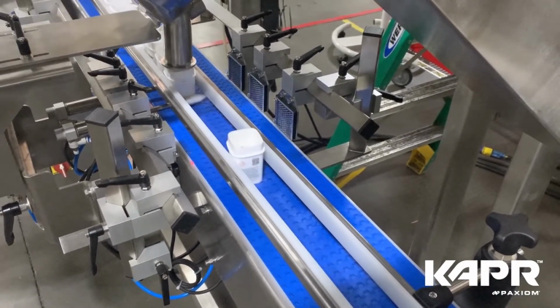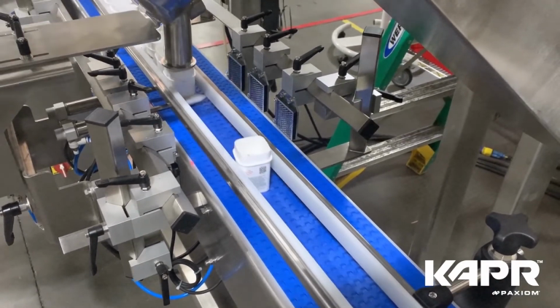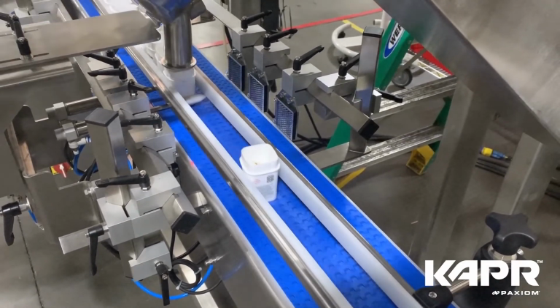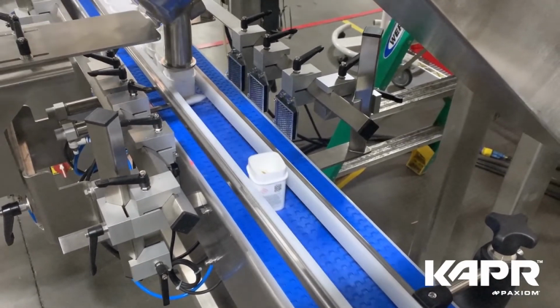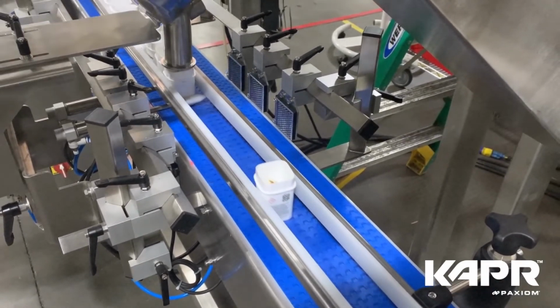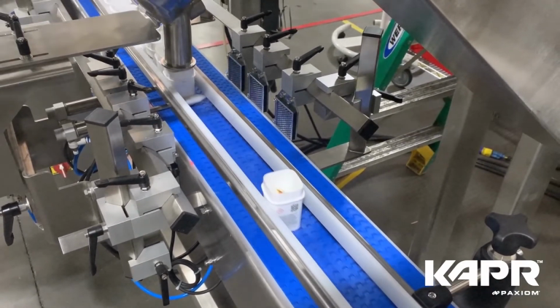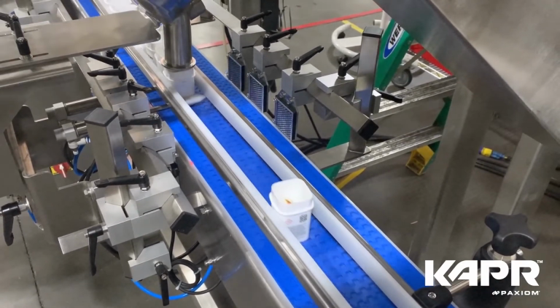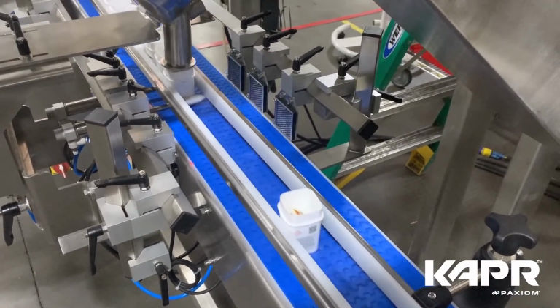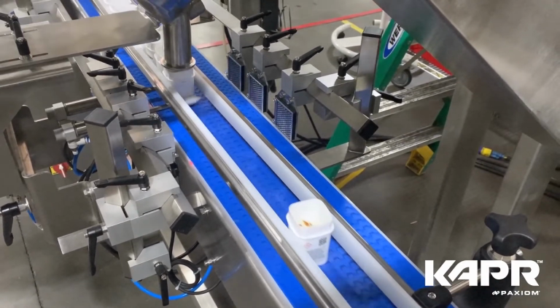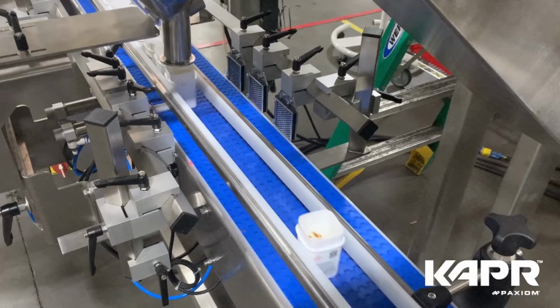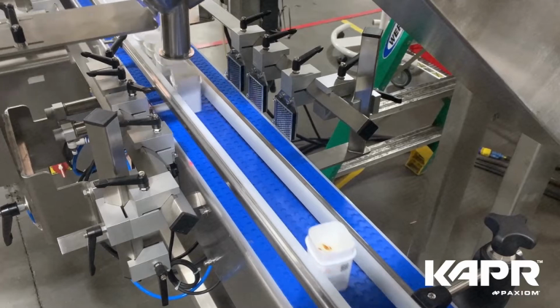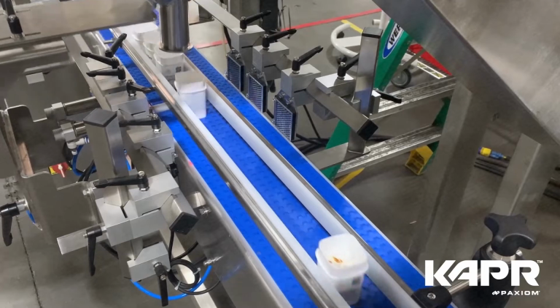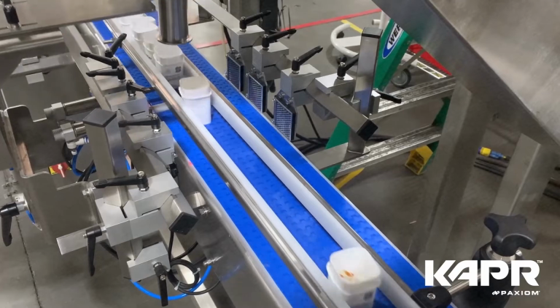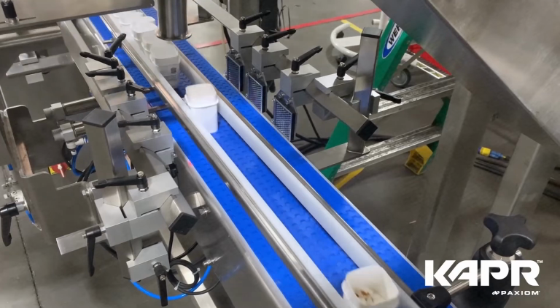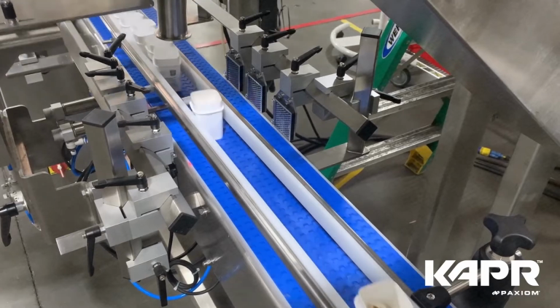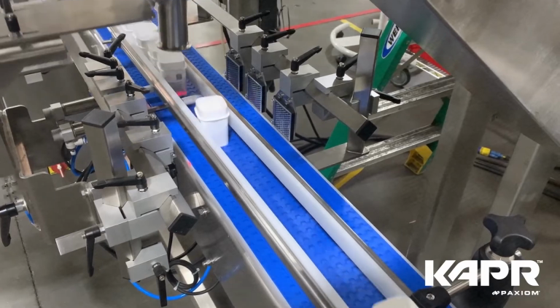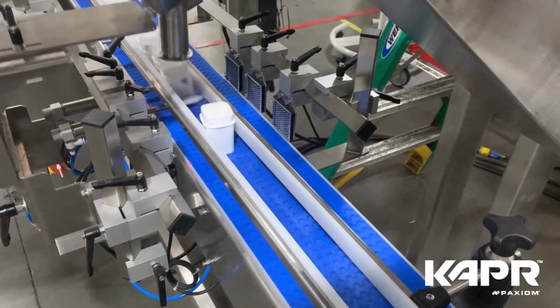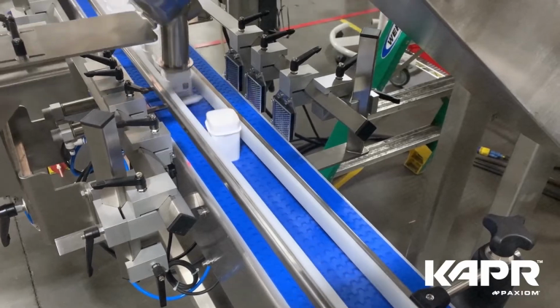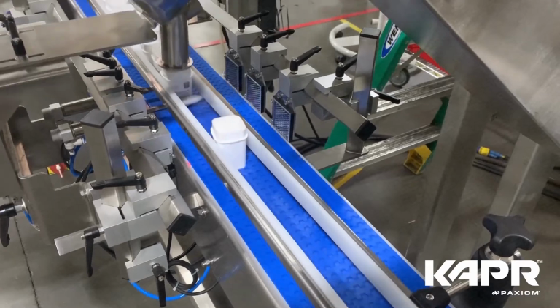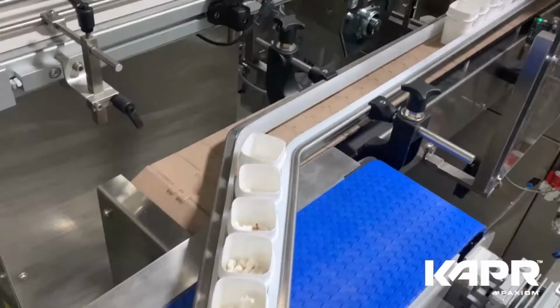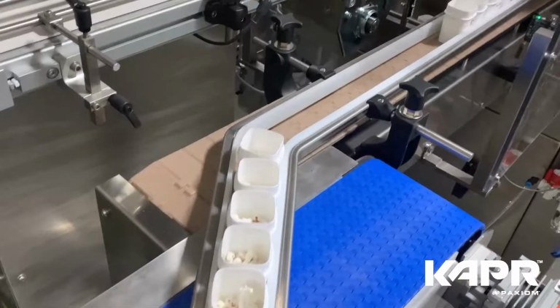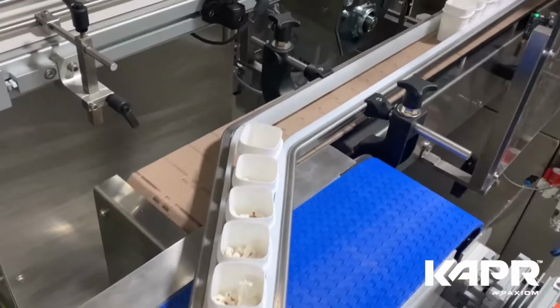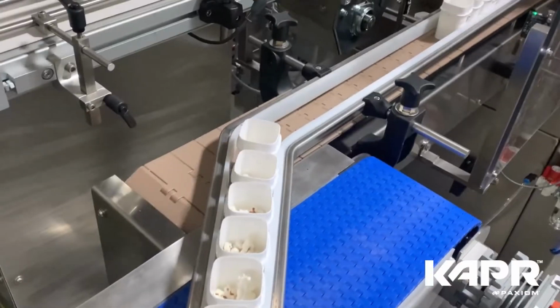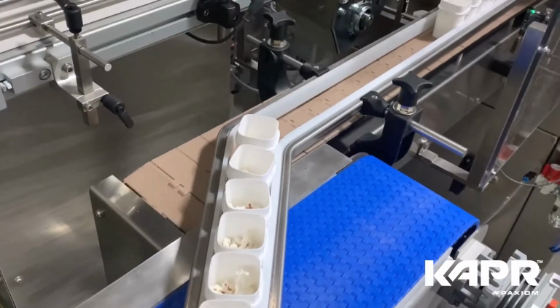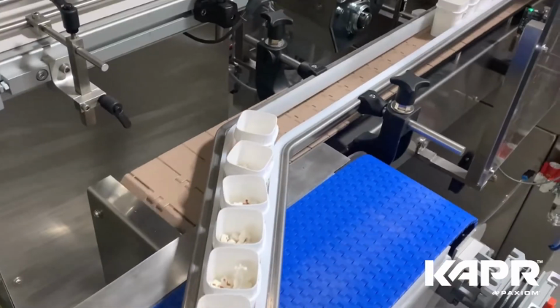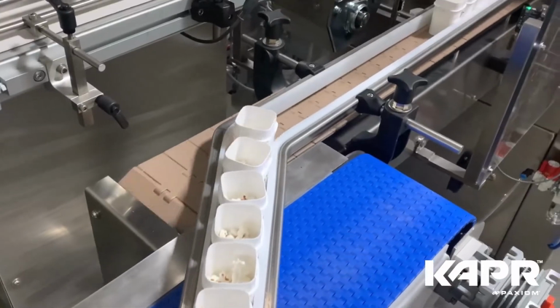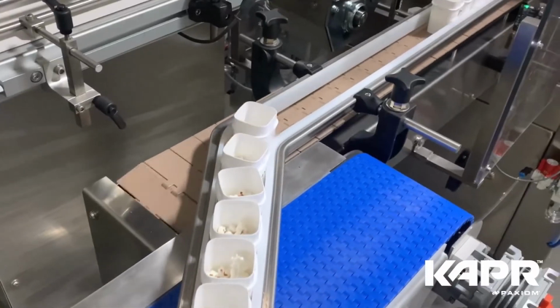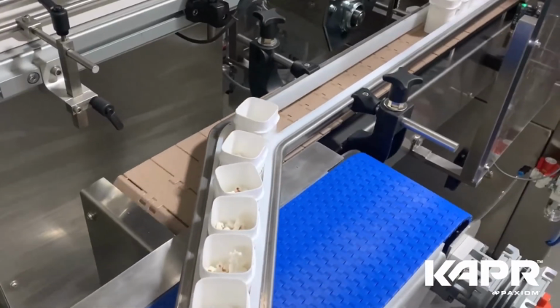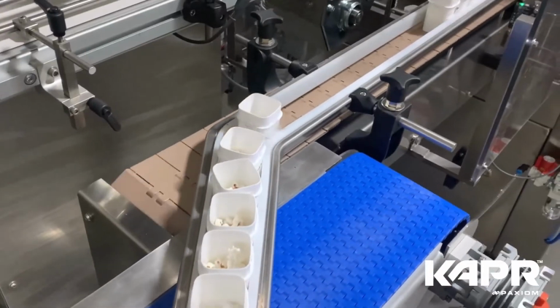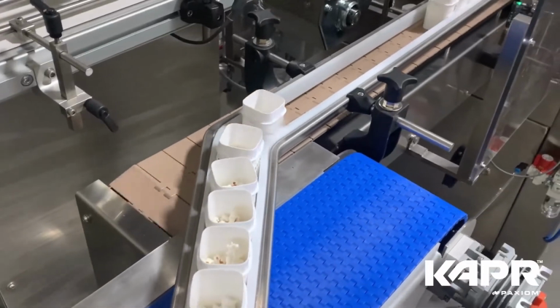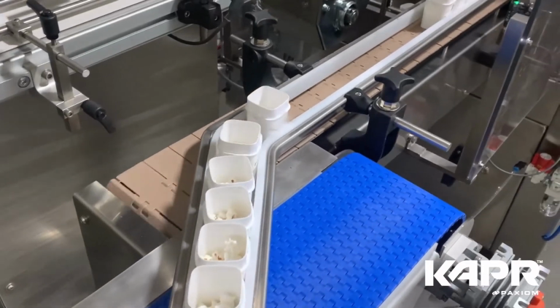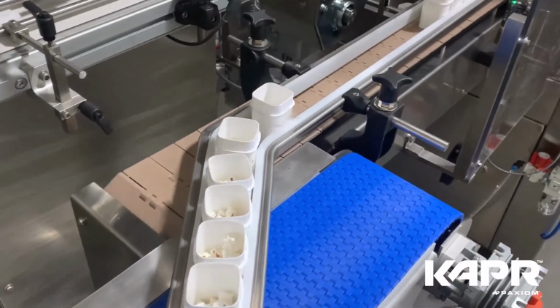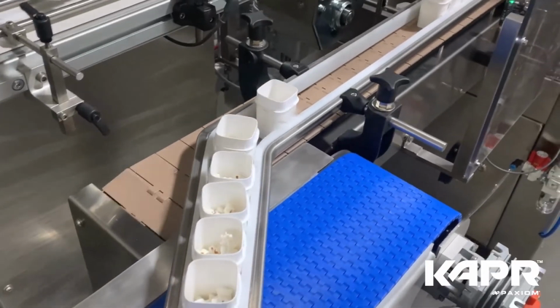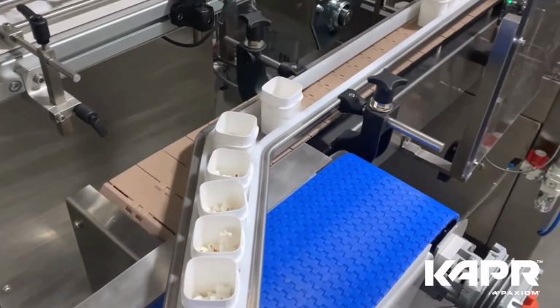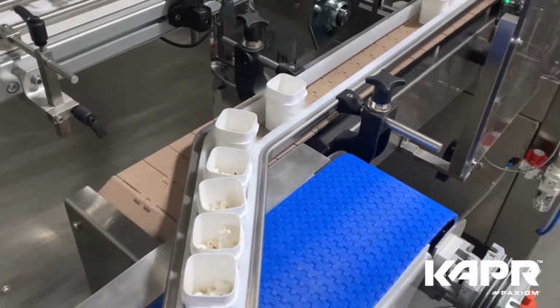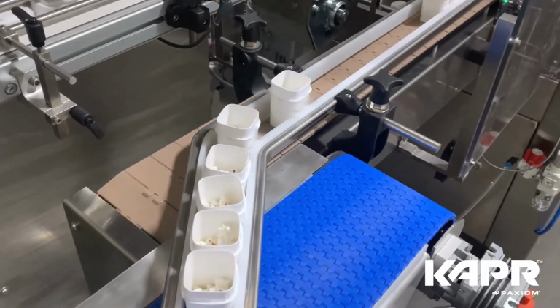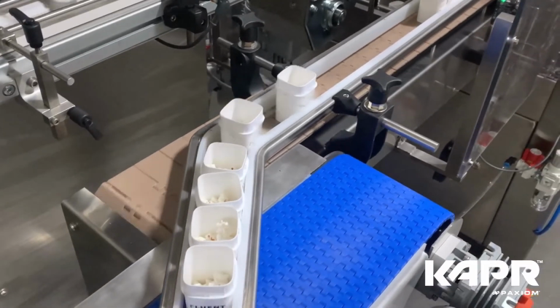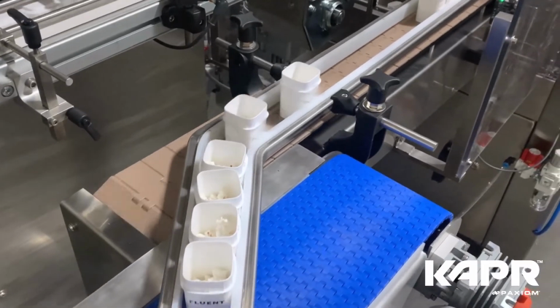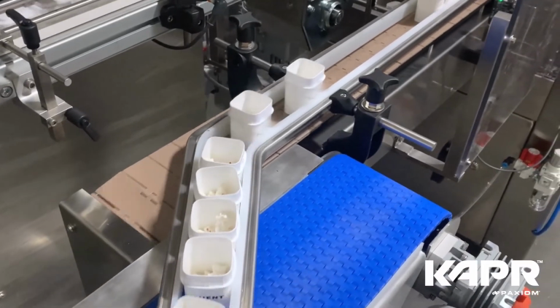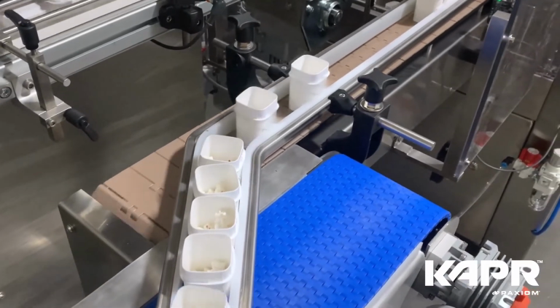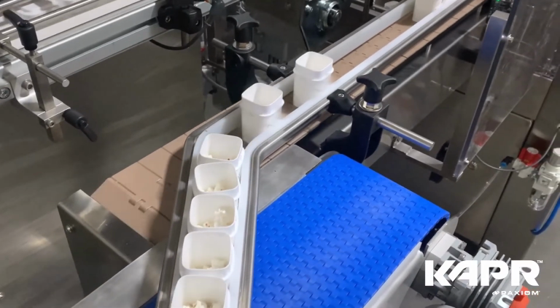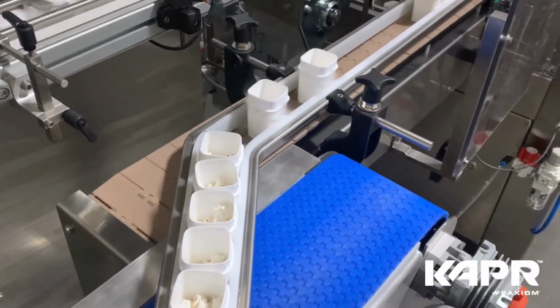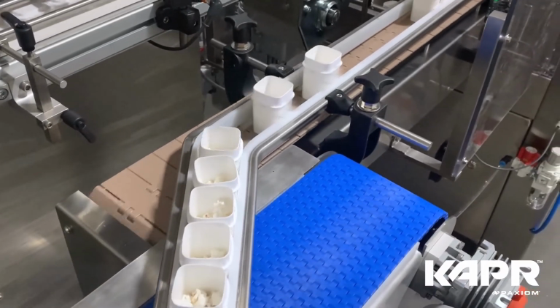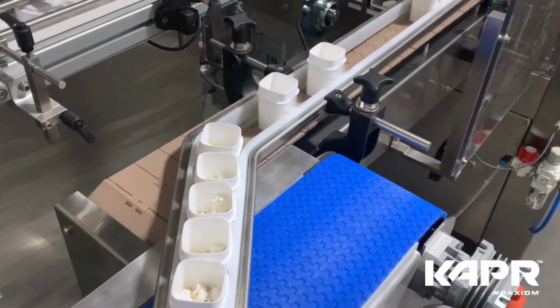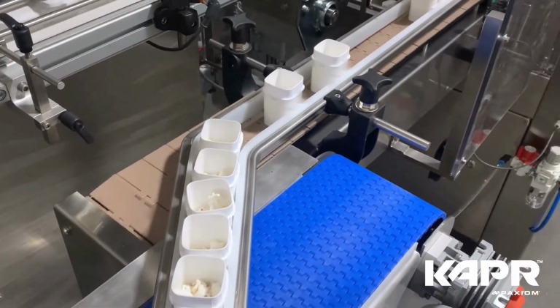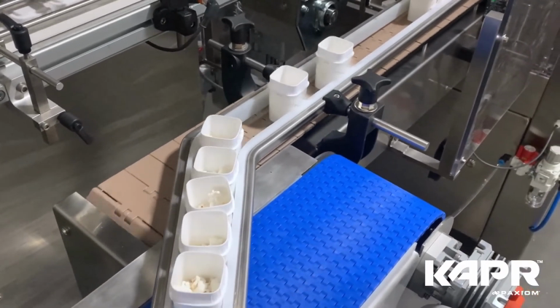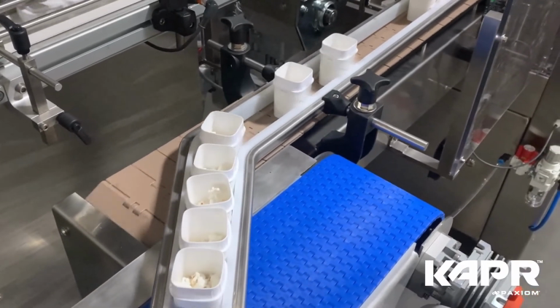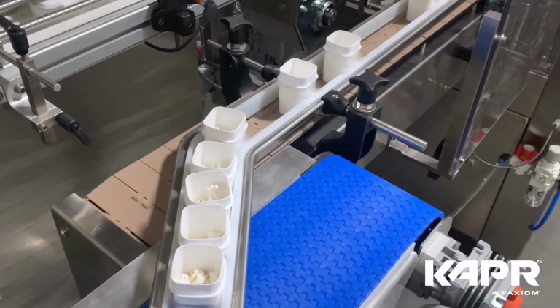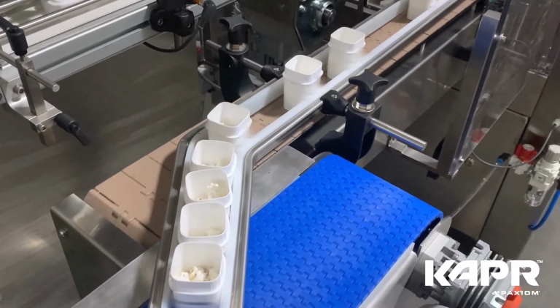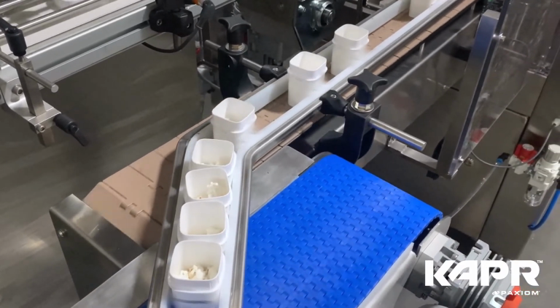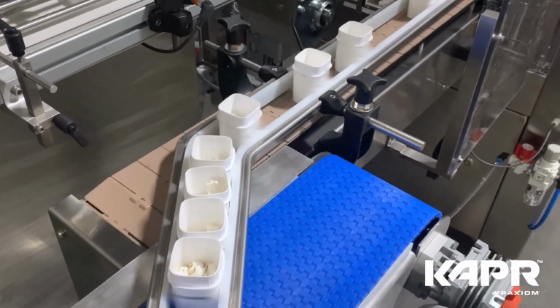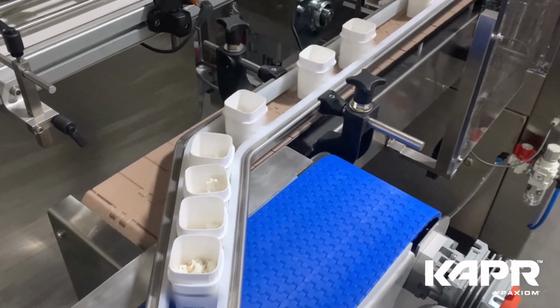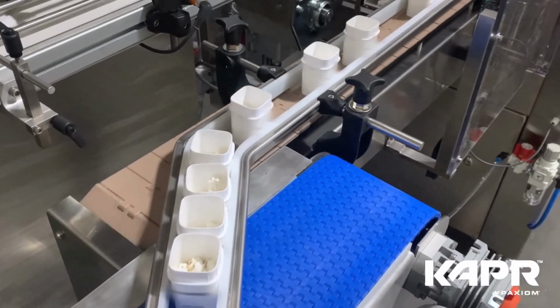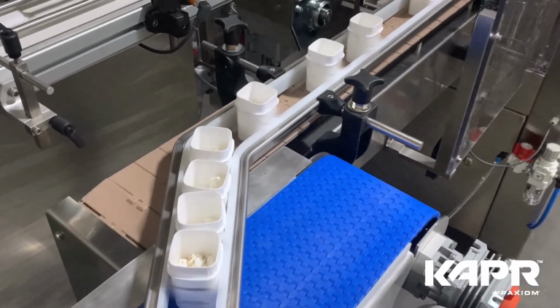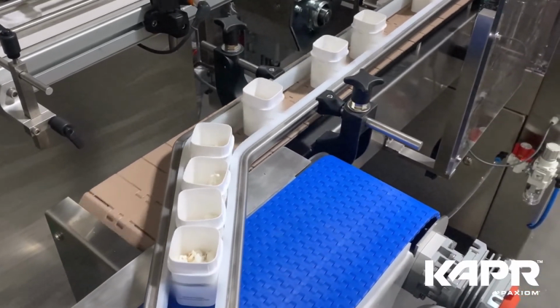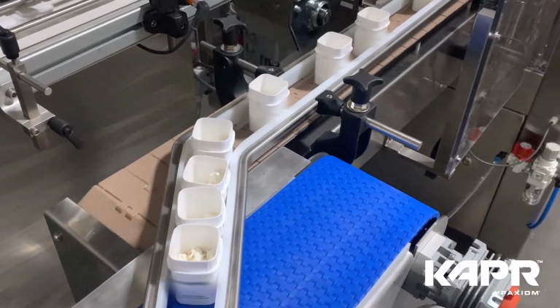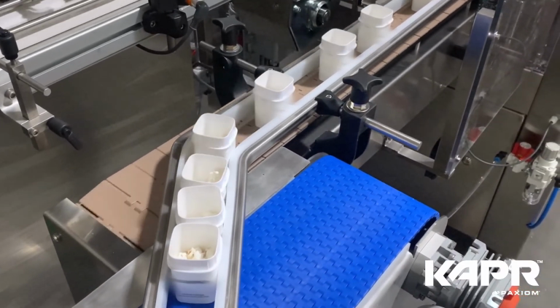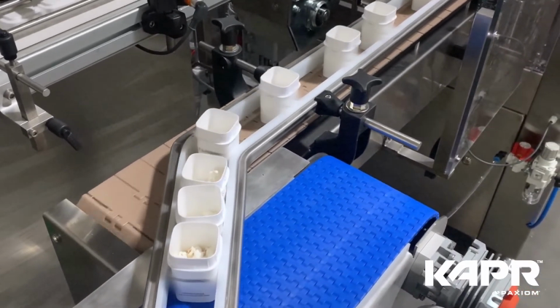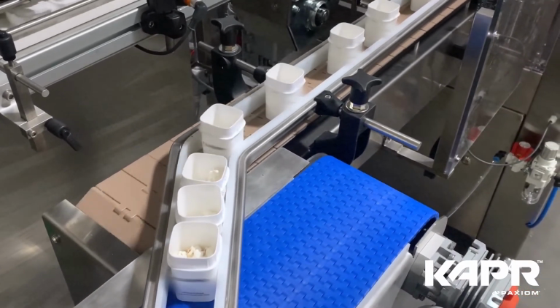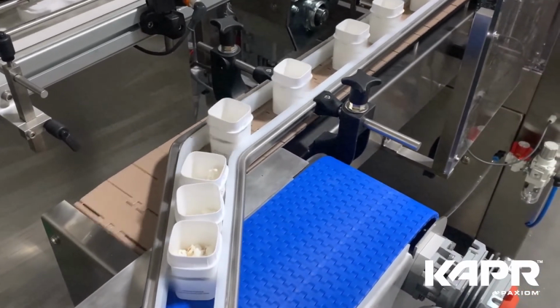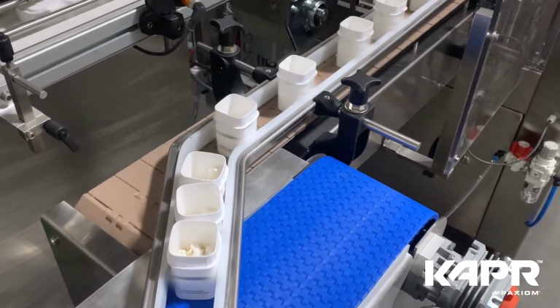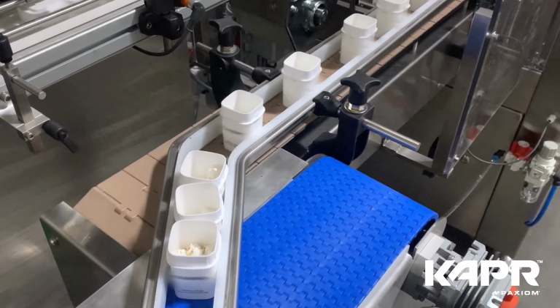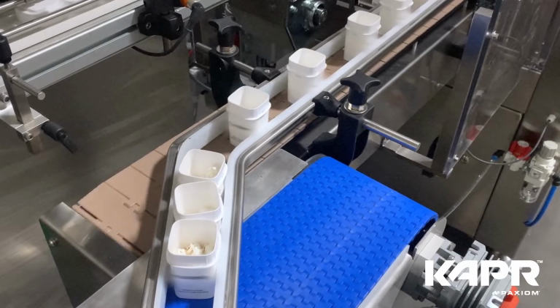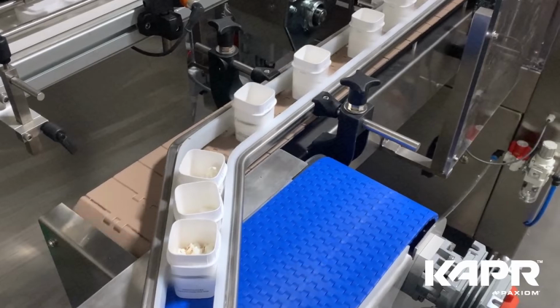Our capping systems are manufactured in stainless steel, include cap in-feed conveyor, and color touch screen.